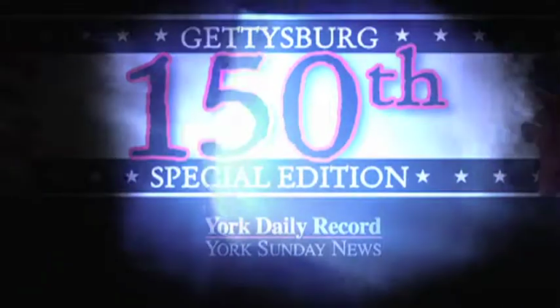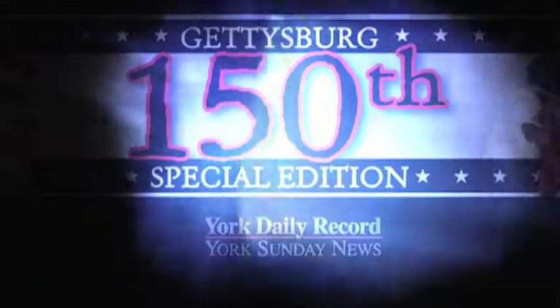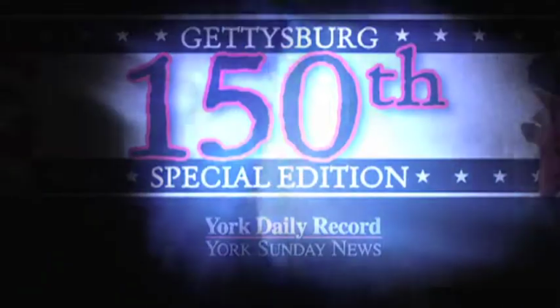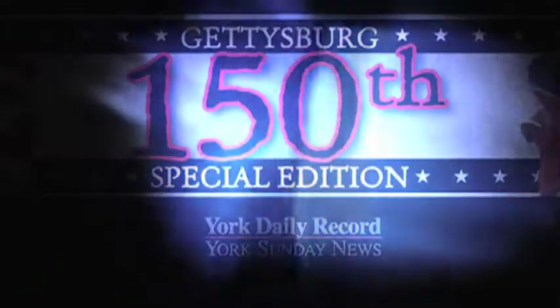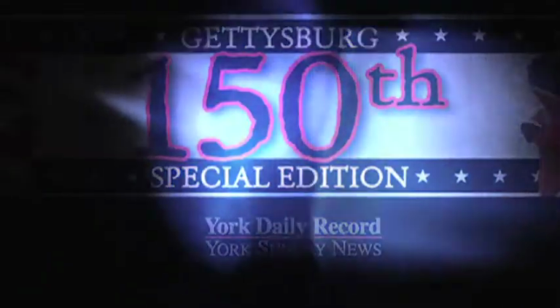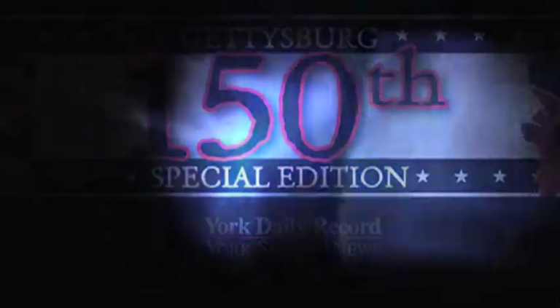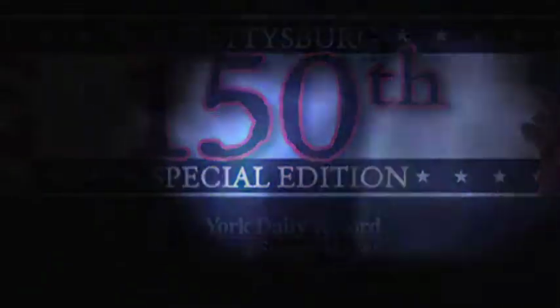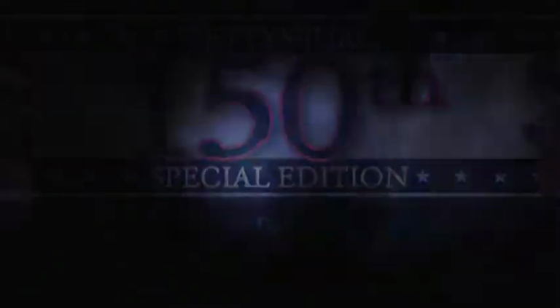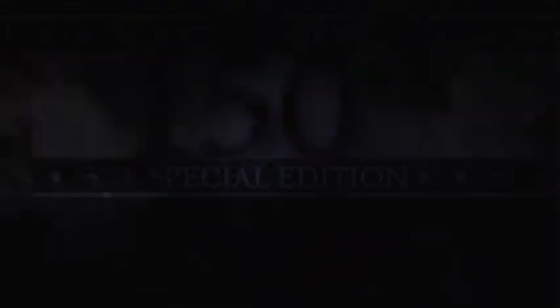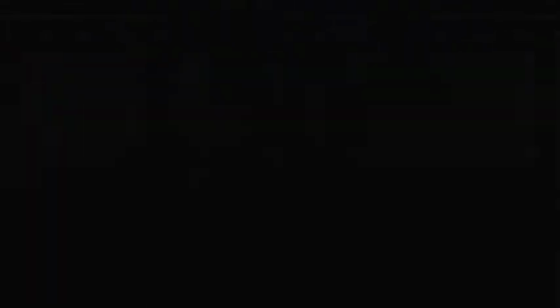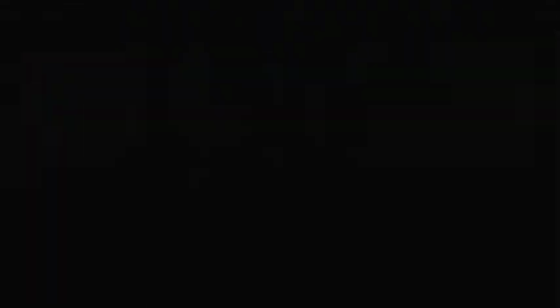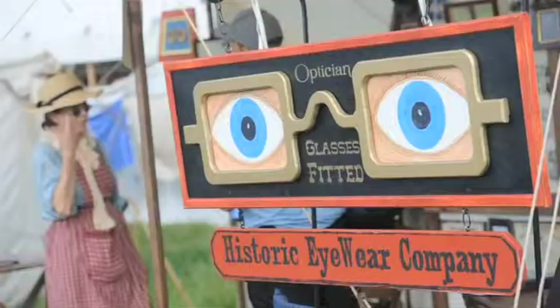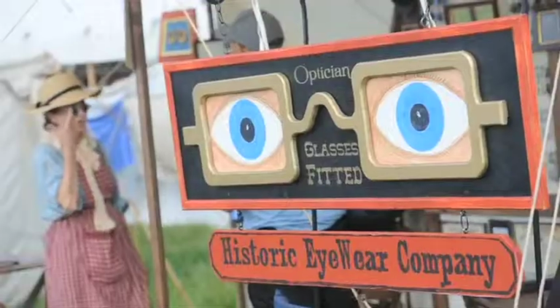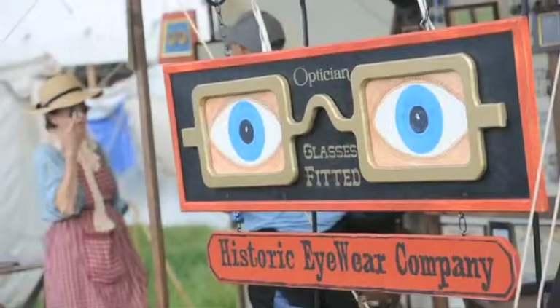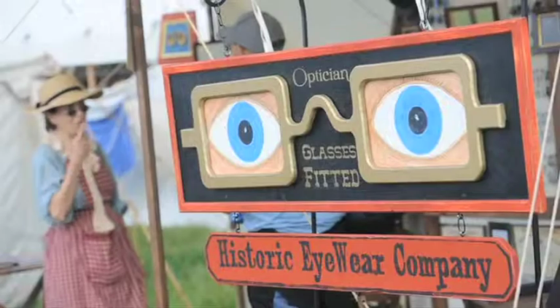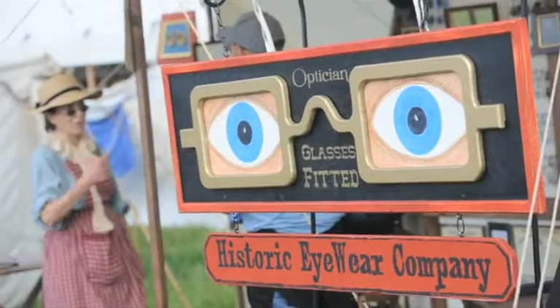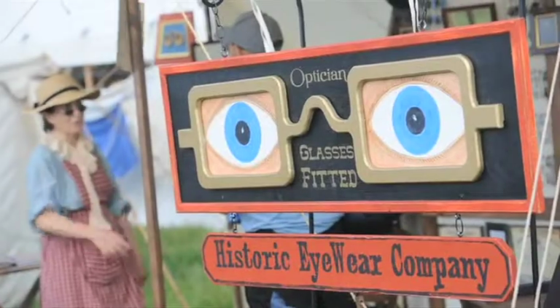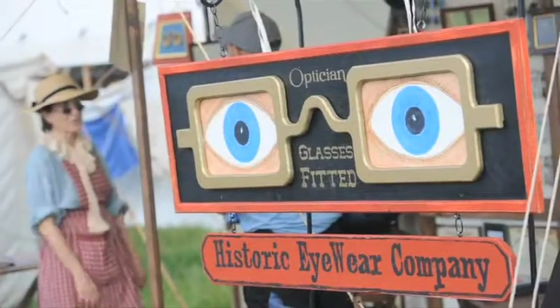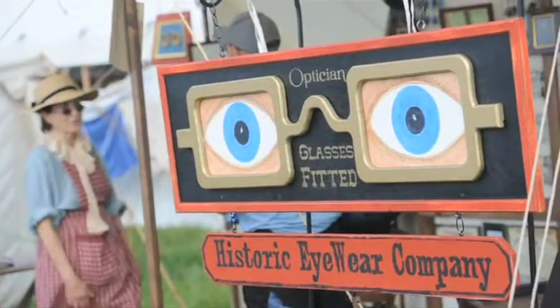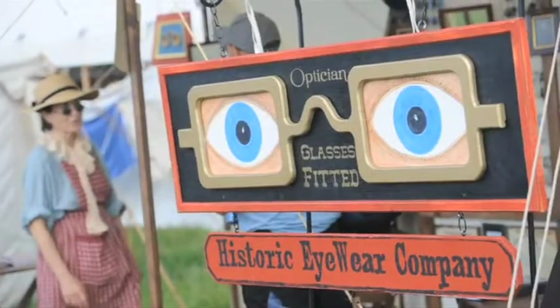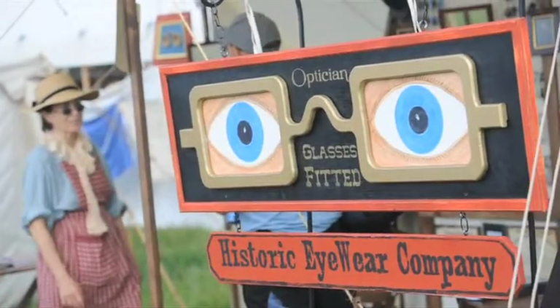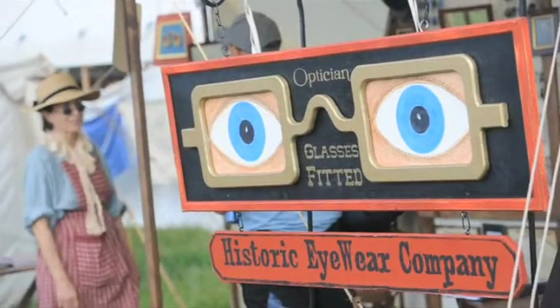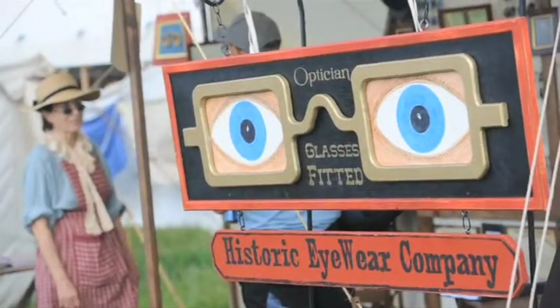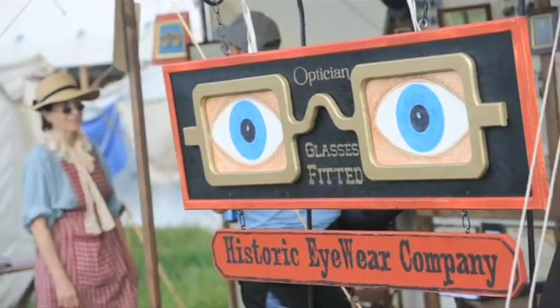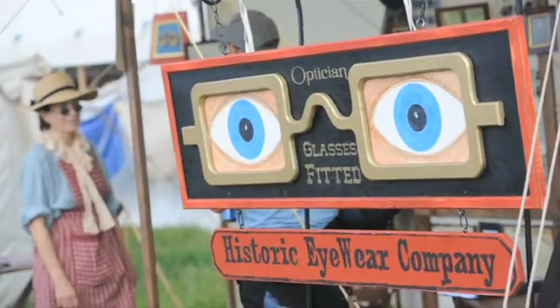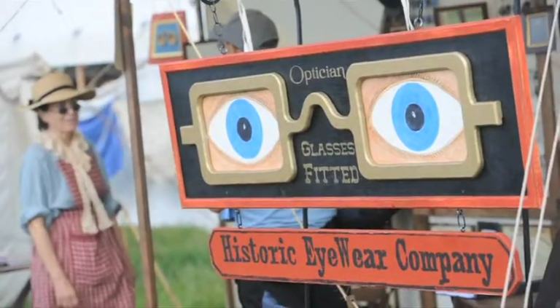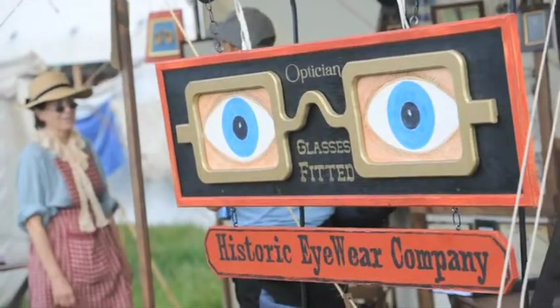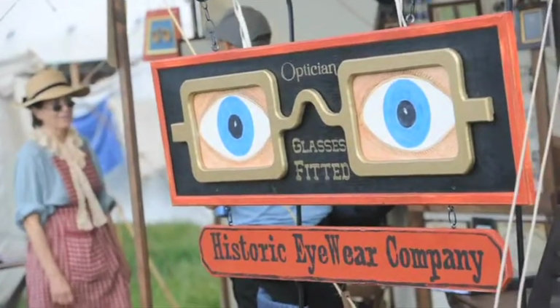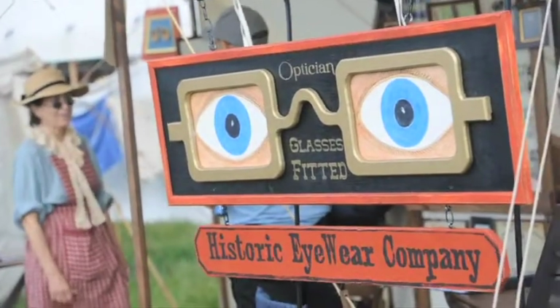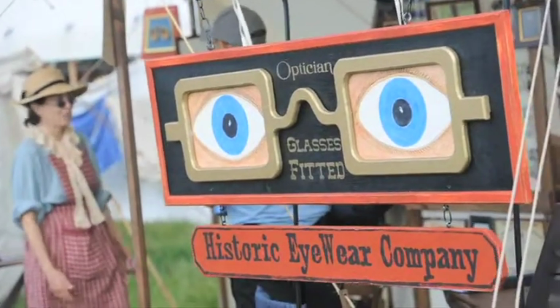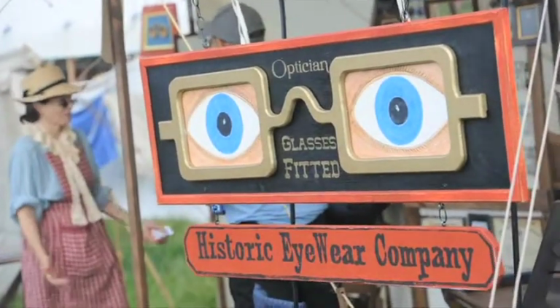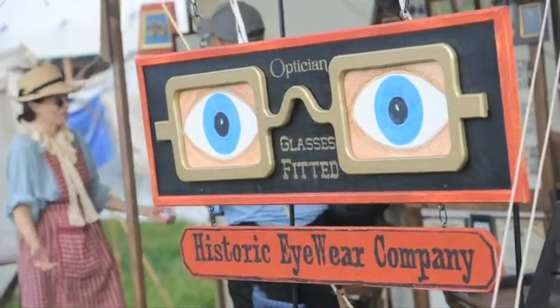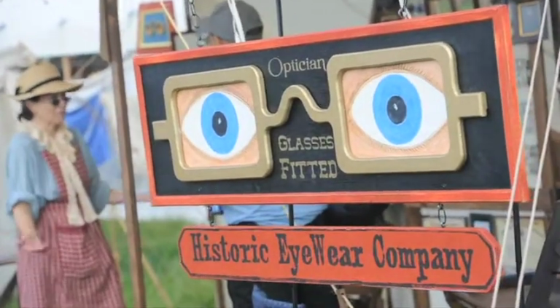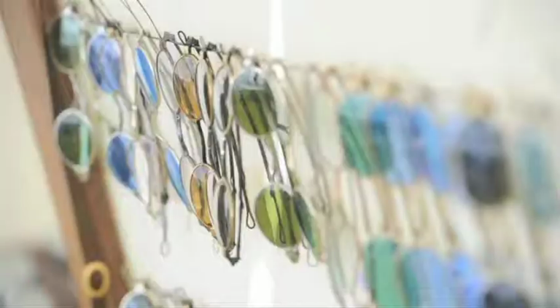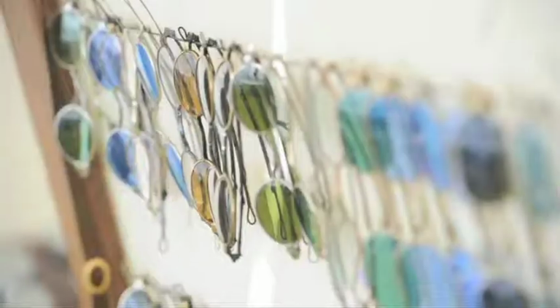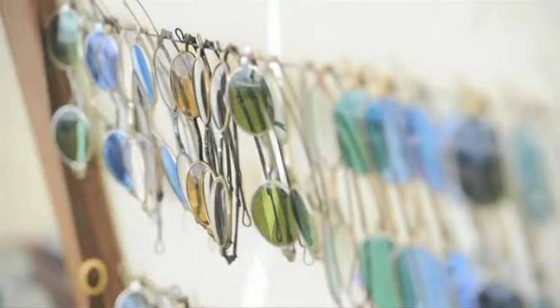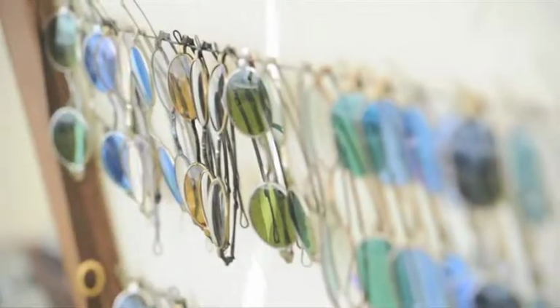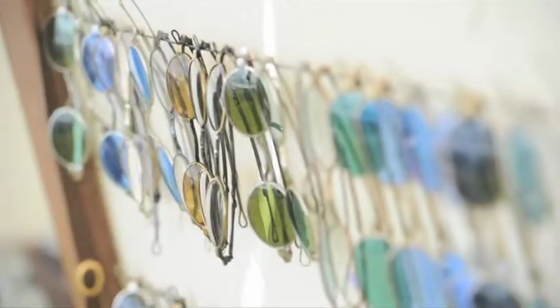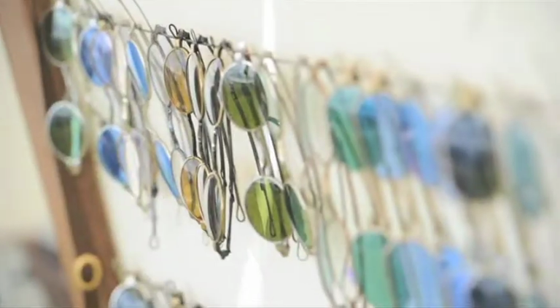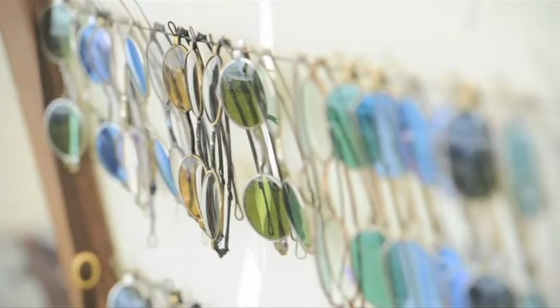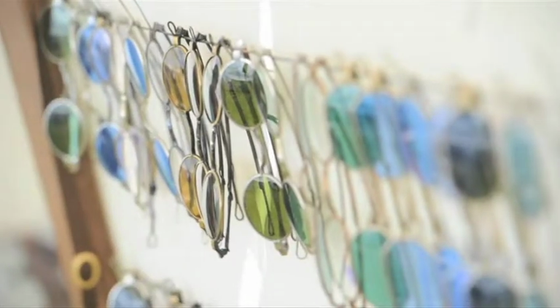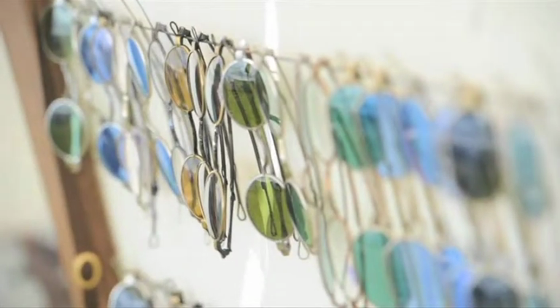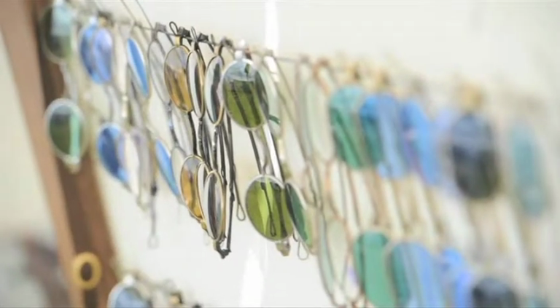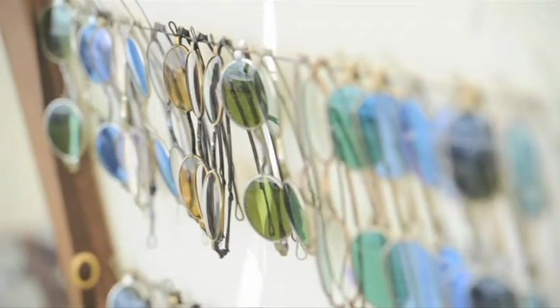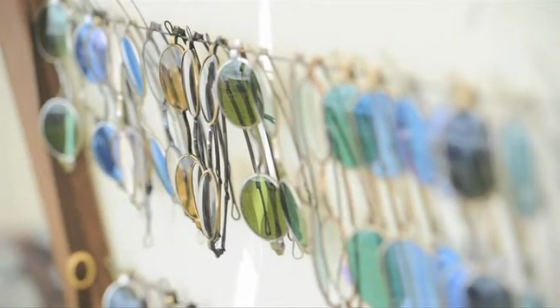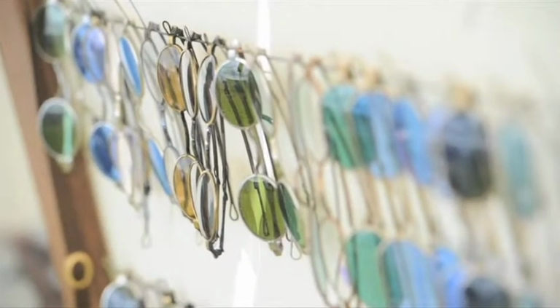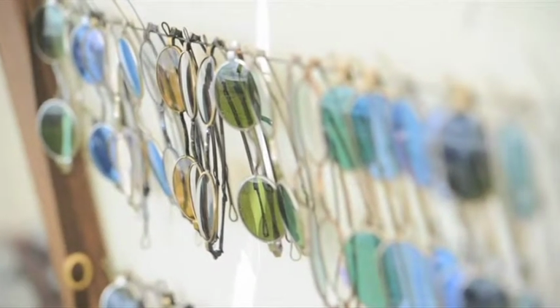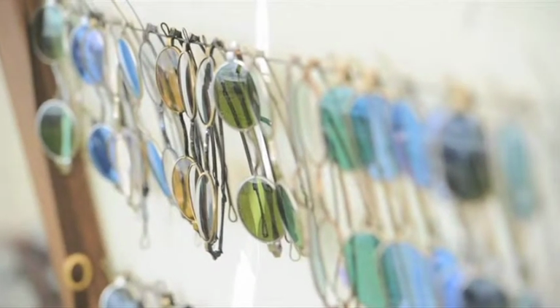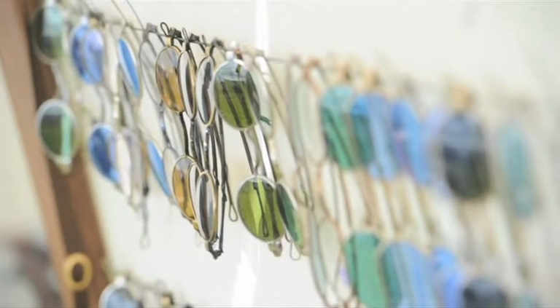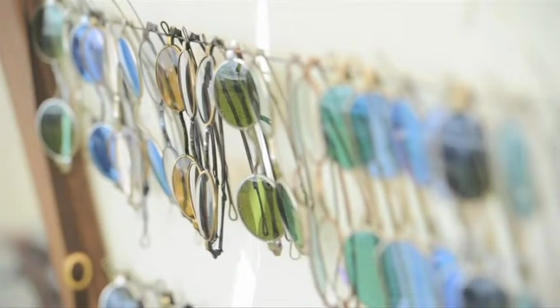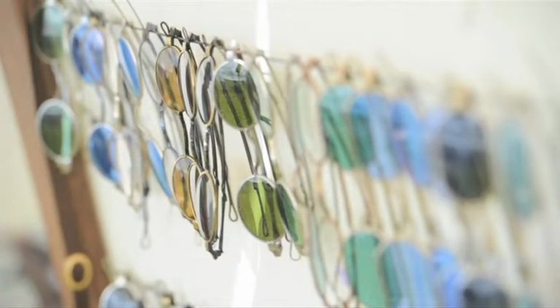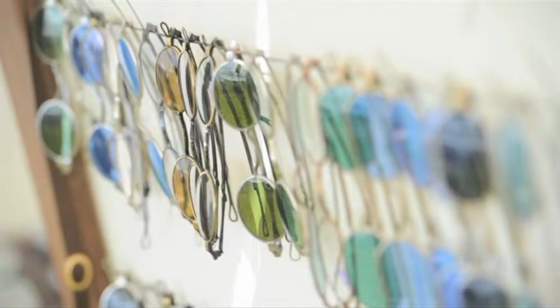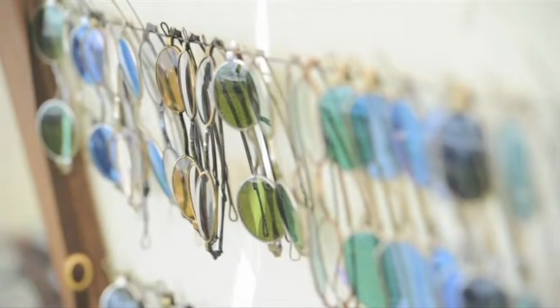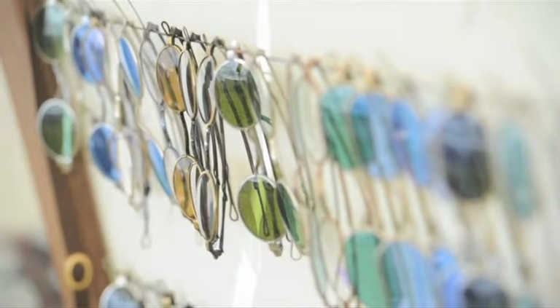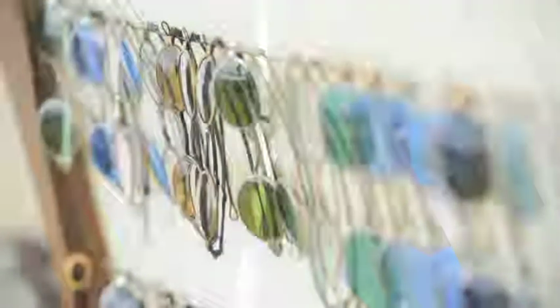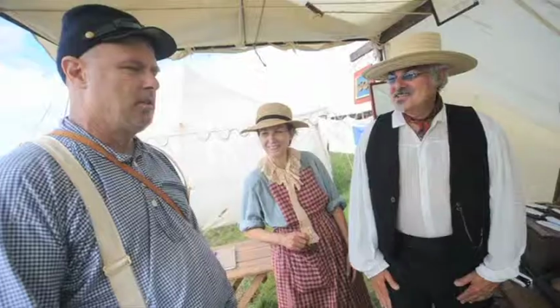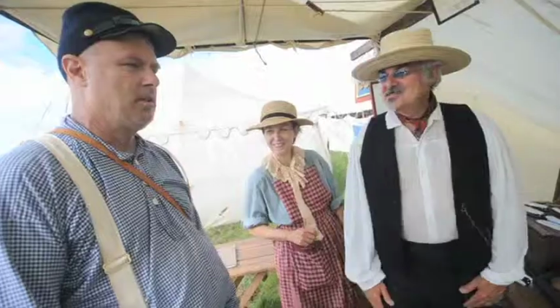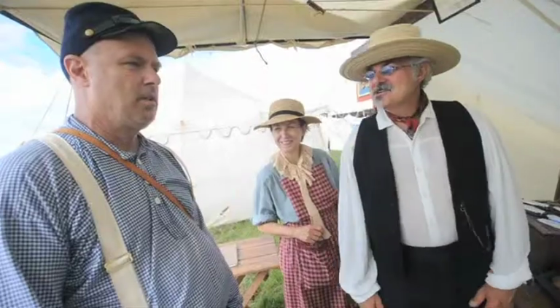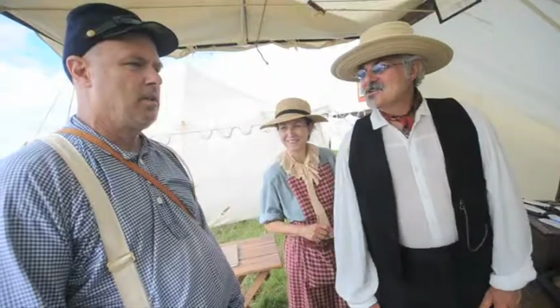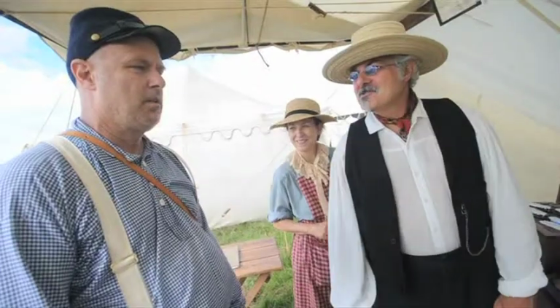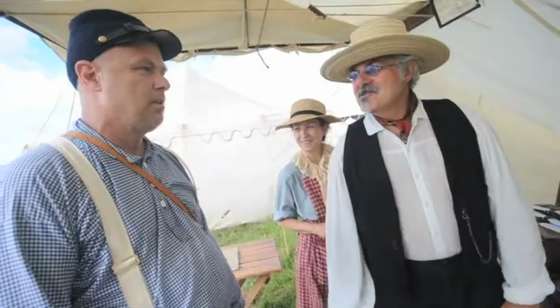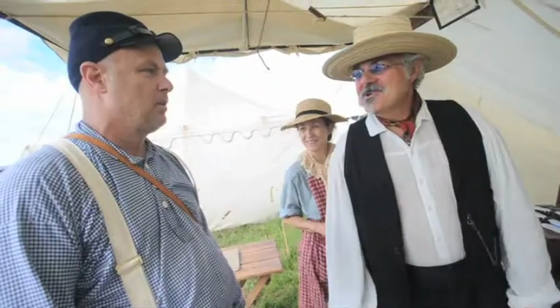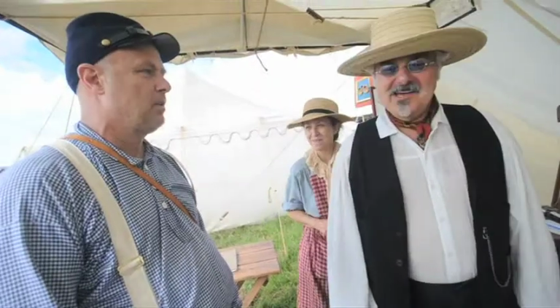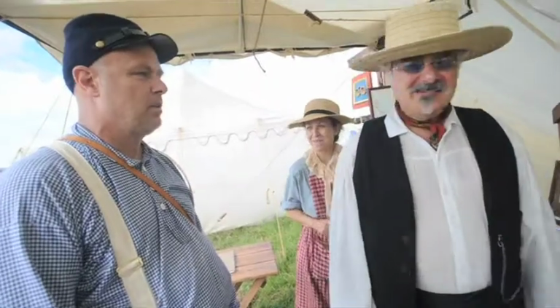I'm looking for a pair of reading glasses. You are? Well, you came to the right place. Okay, let me show you what we have.